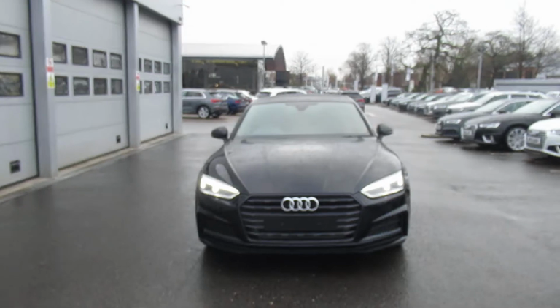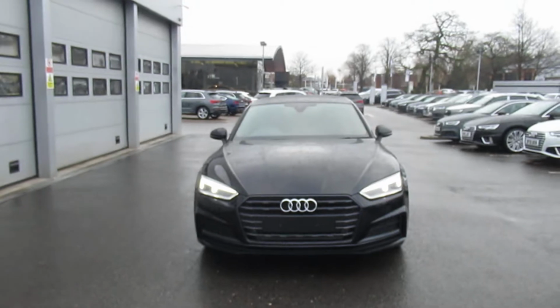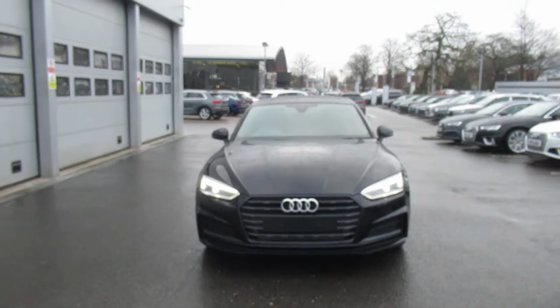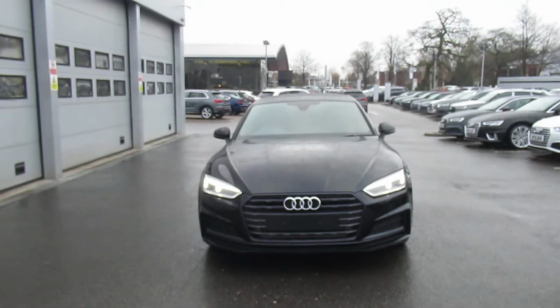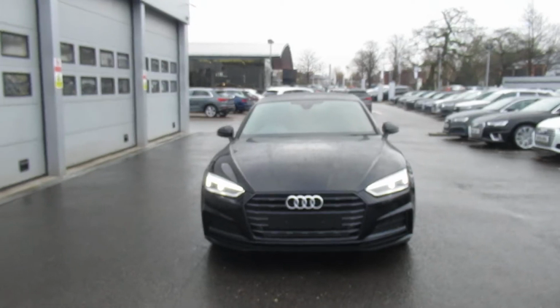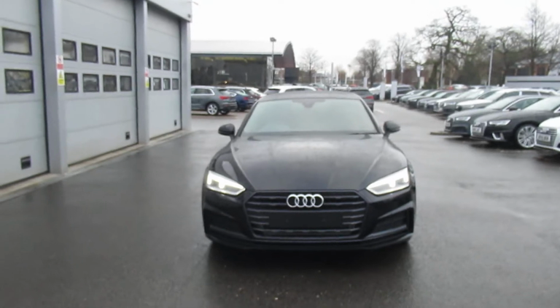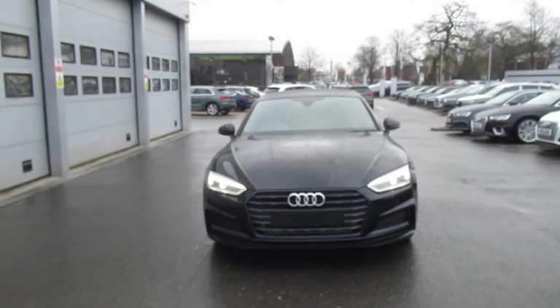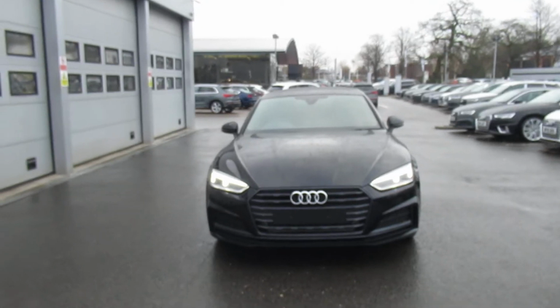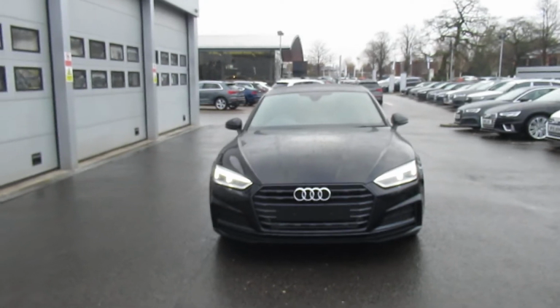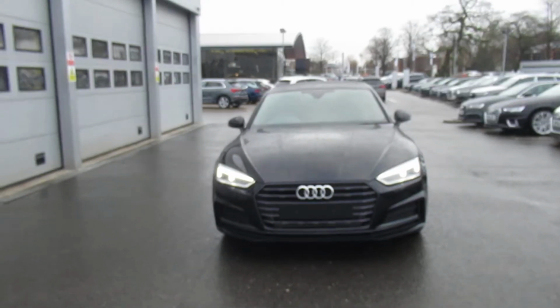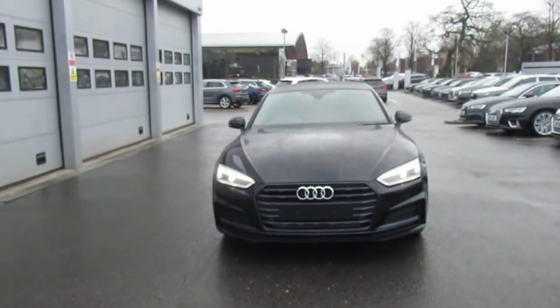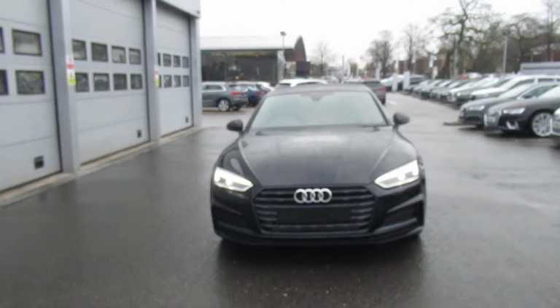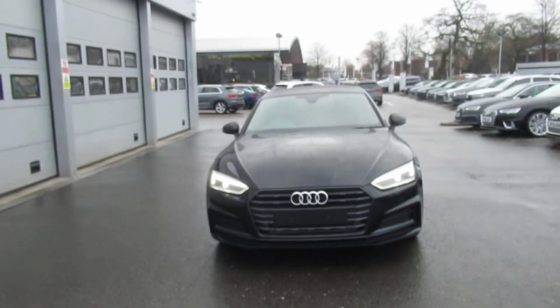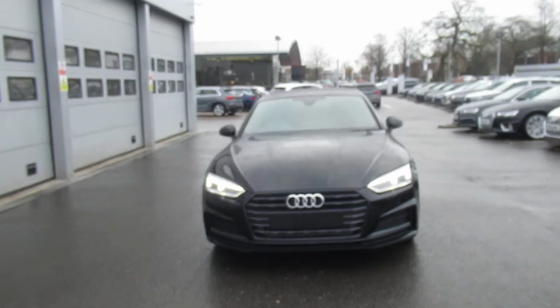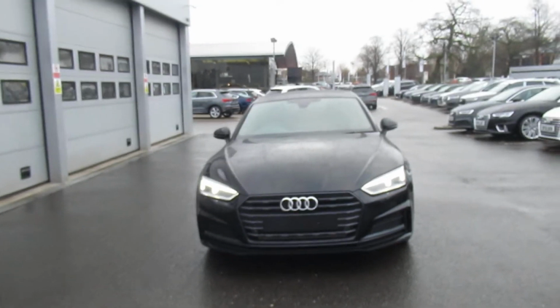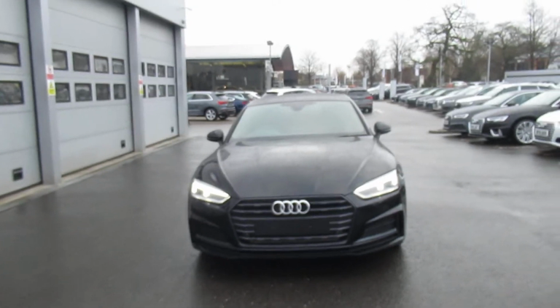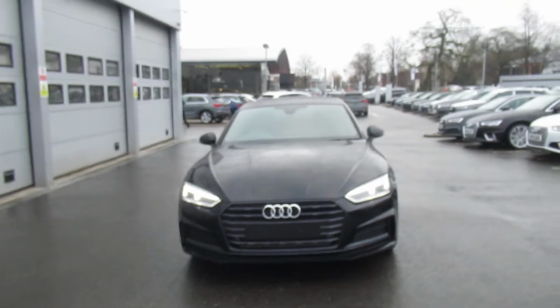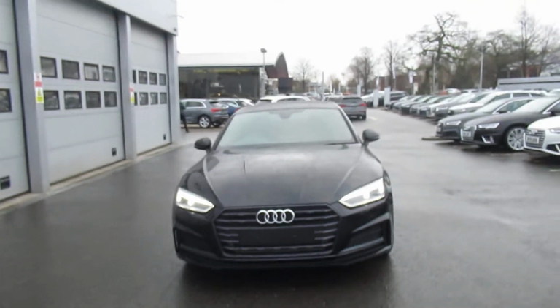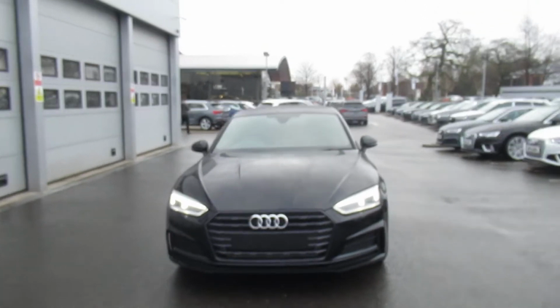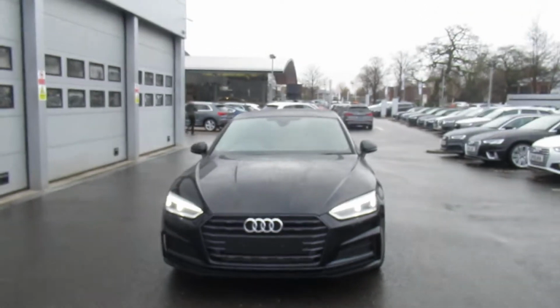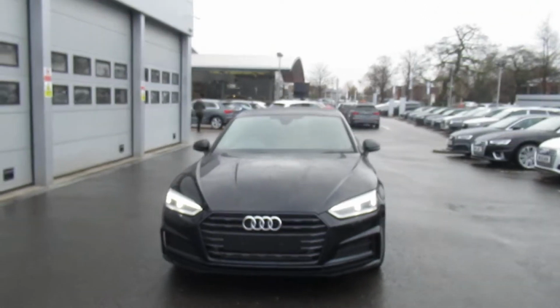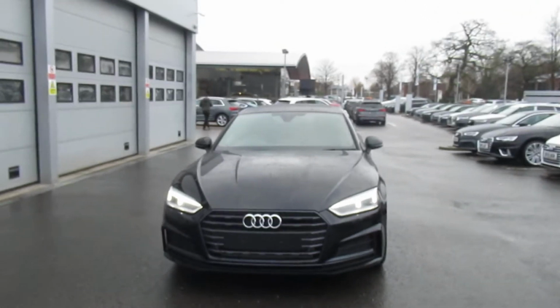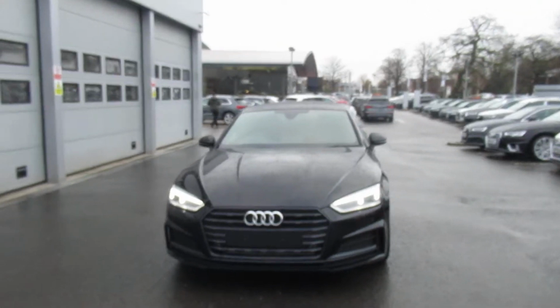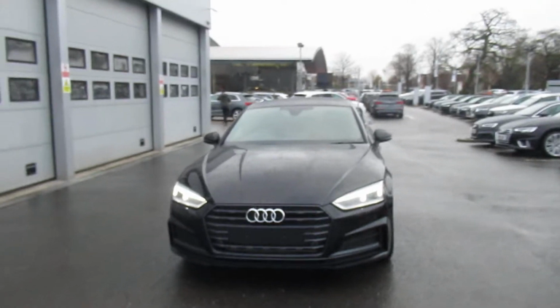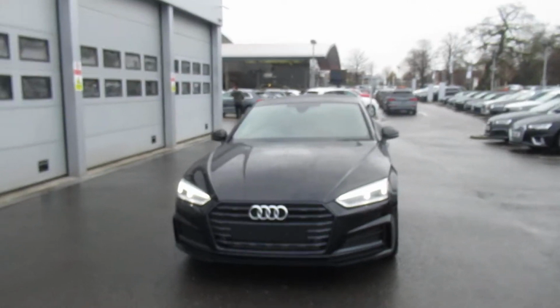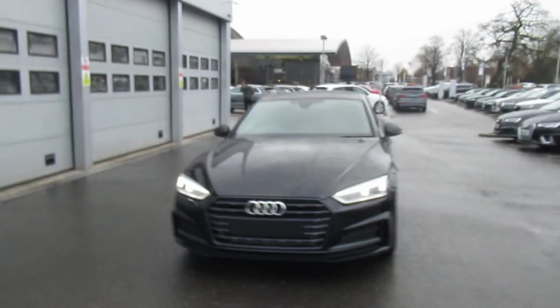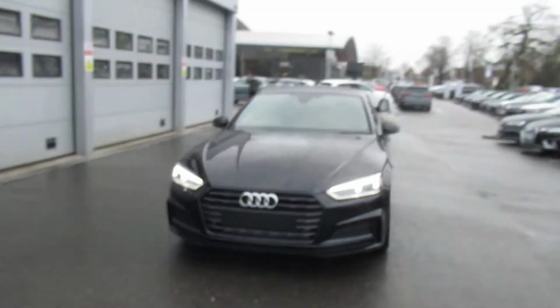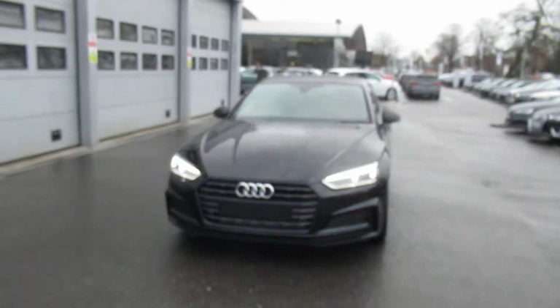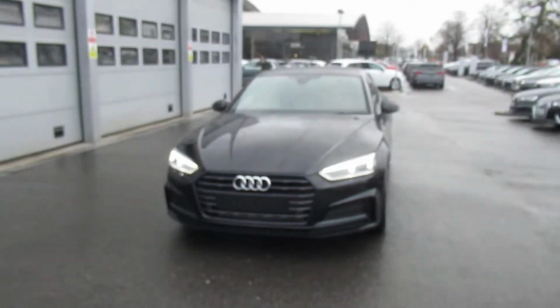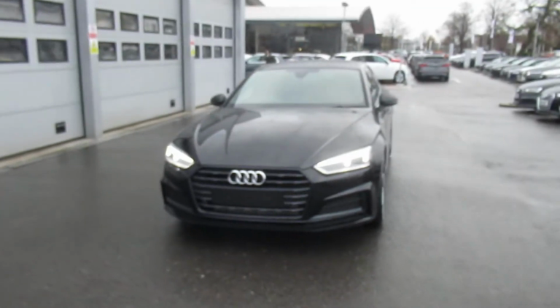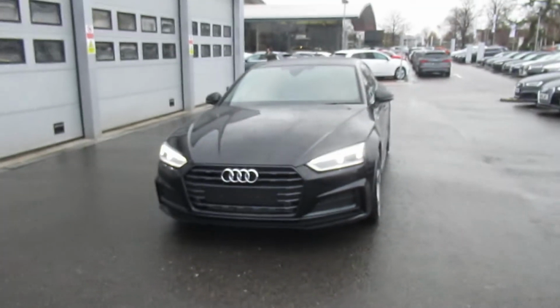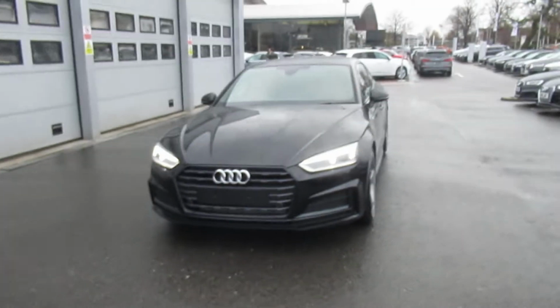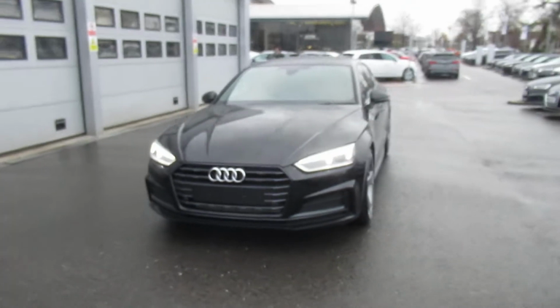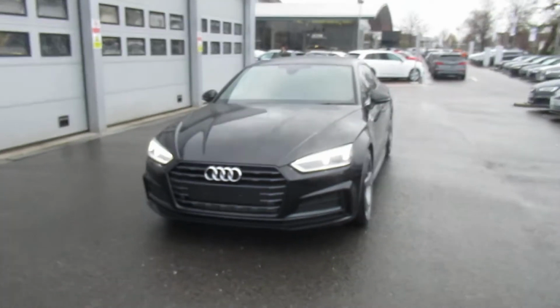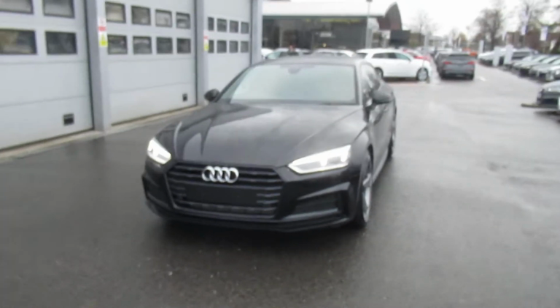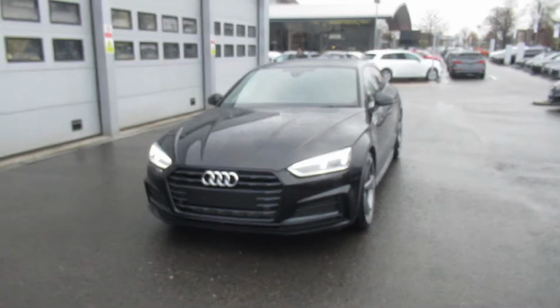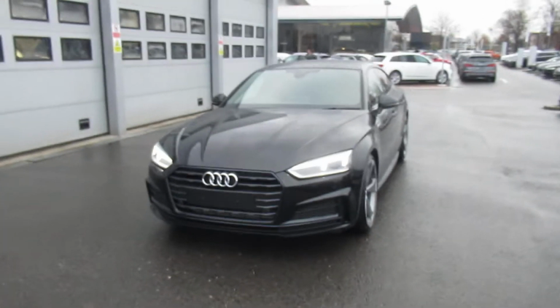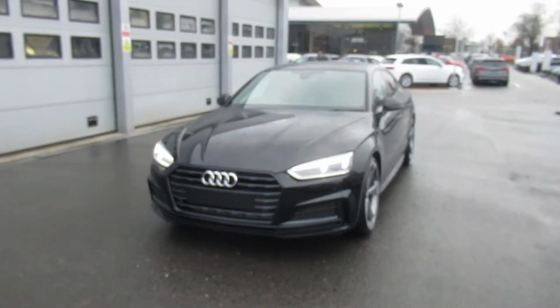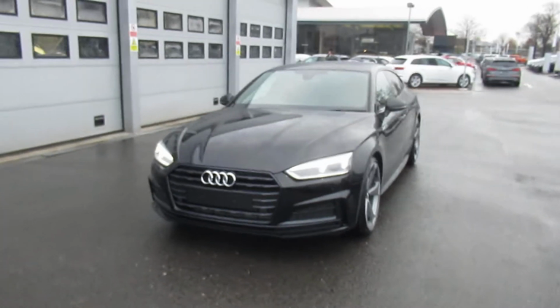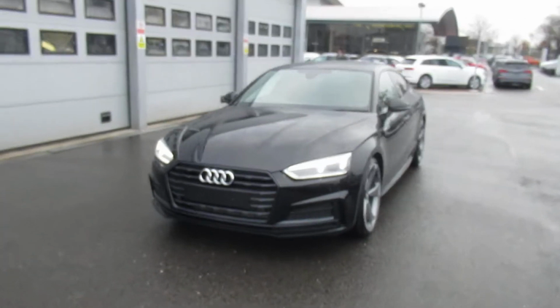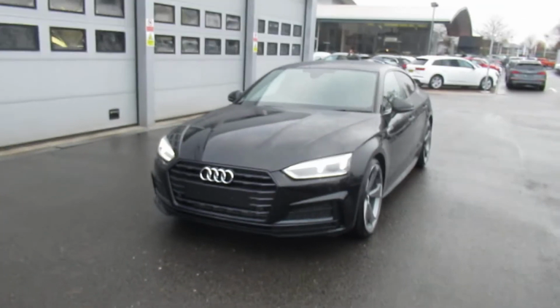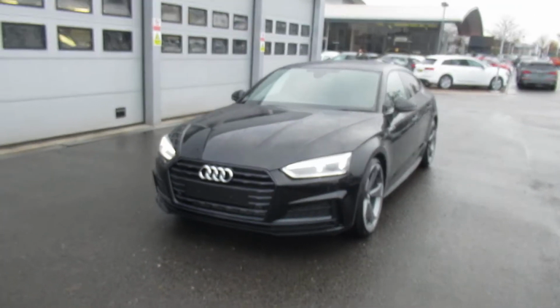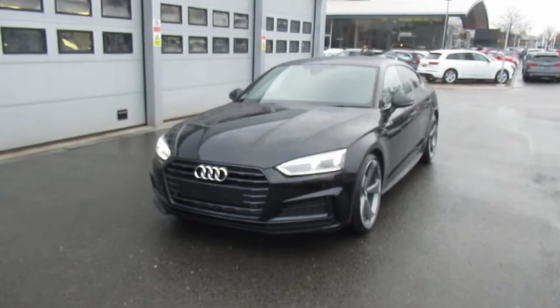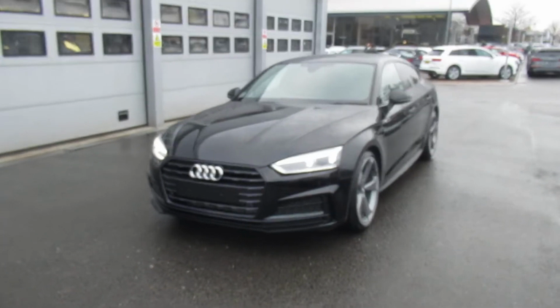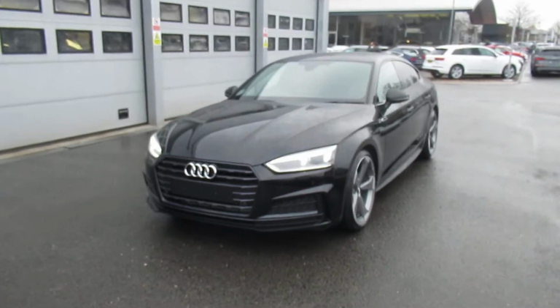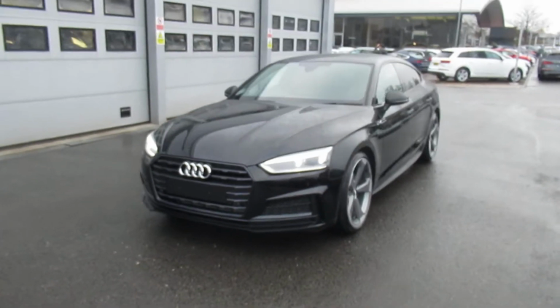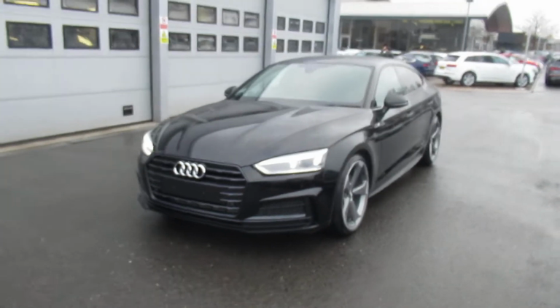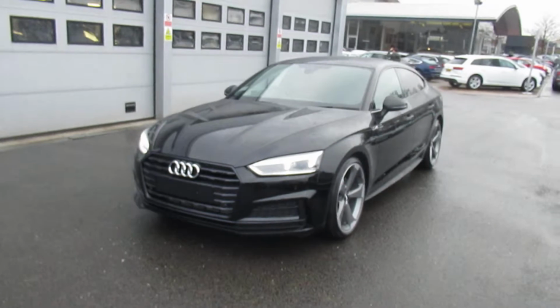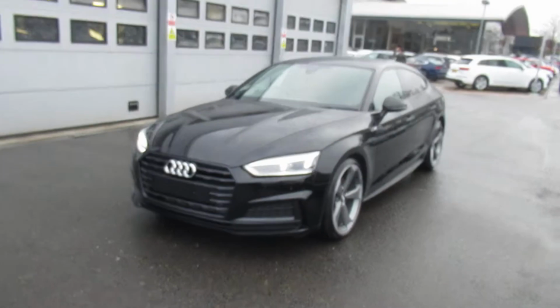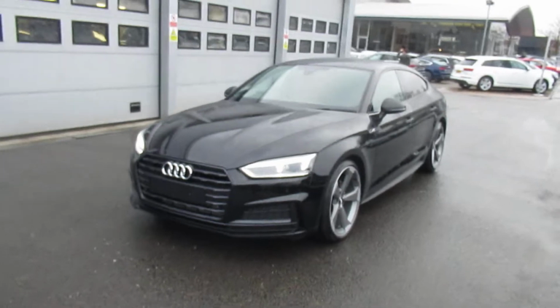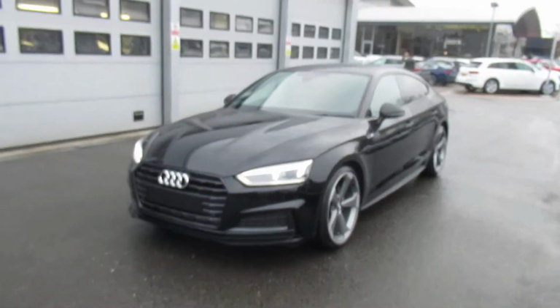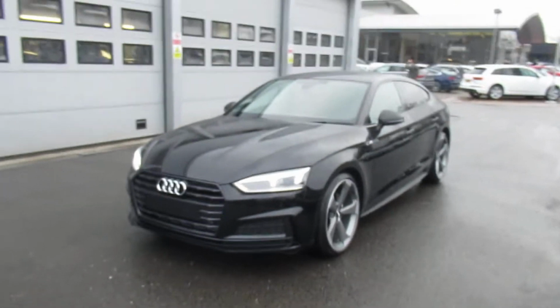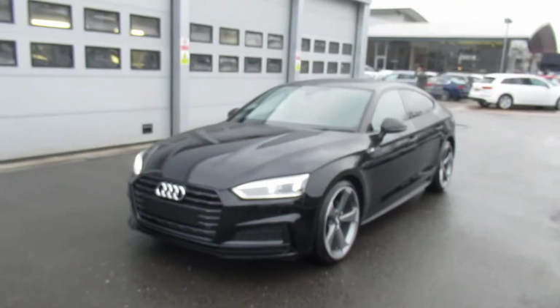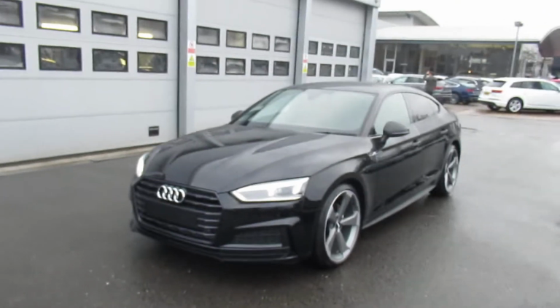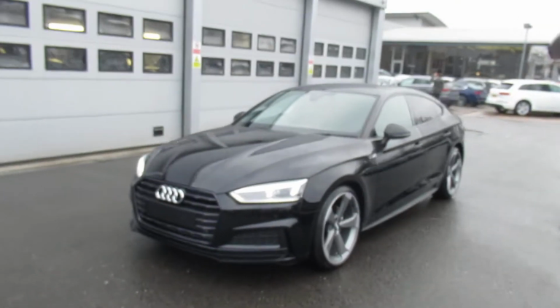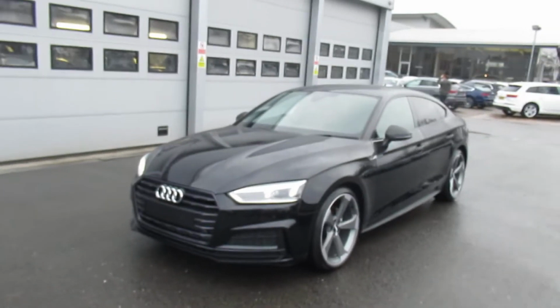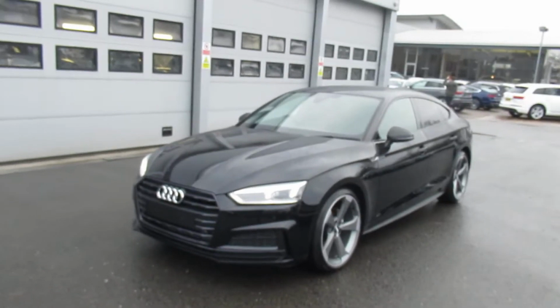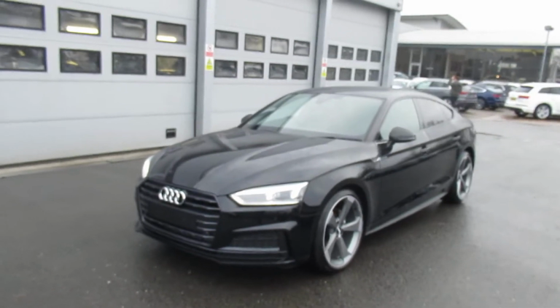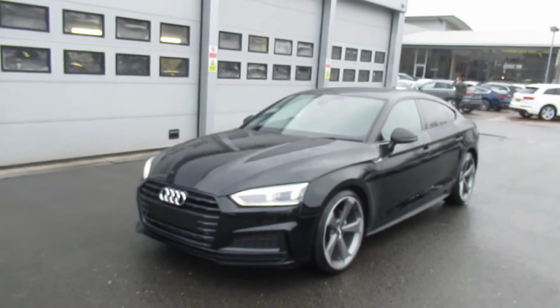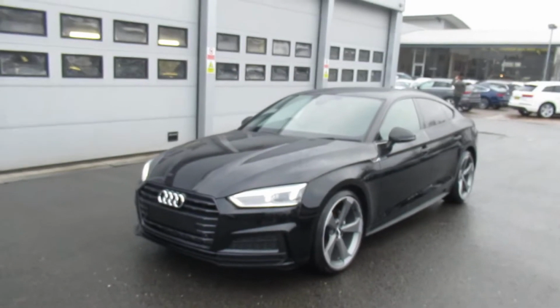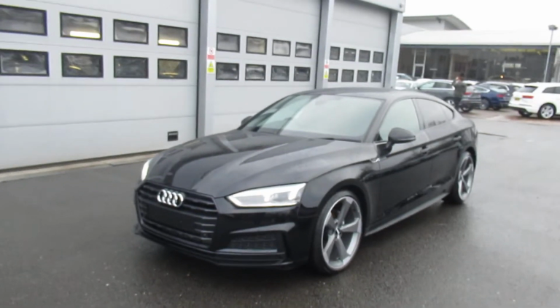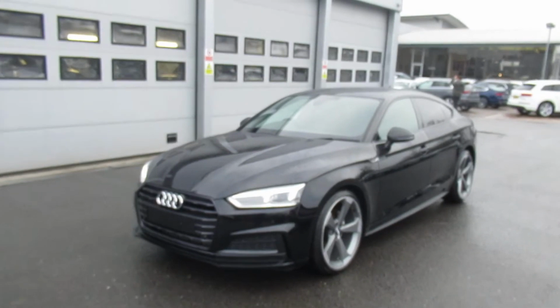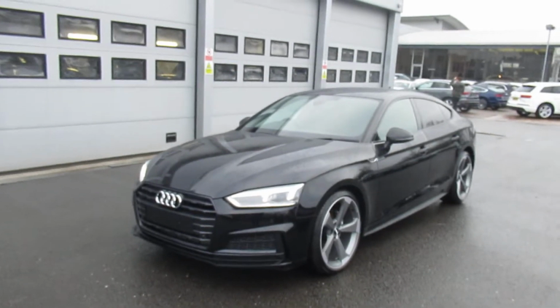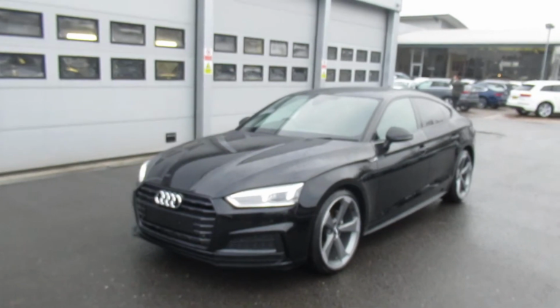Hello and welcome to Crew Audi. Today we have the brand new Audi A5 Sportback Black Edition in Brilliant Black.